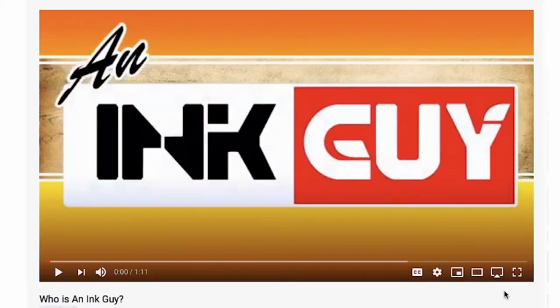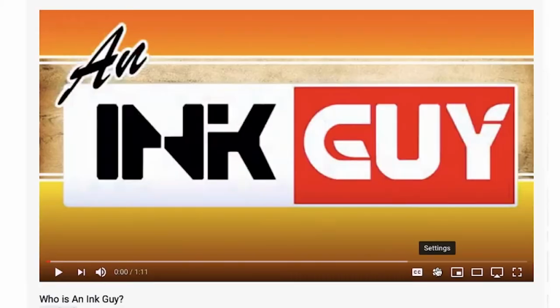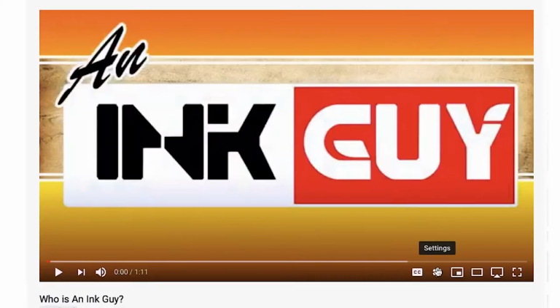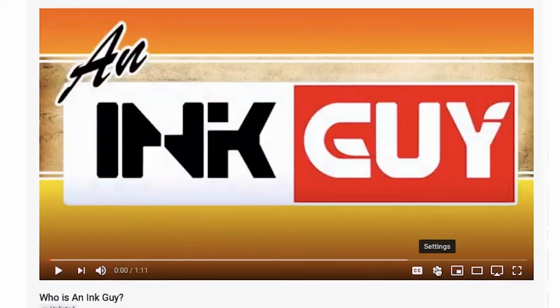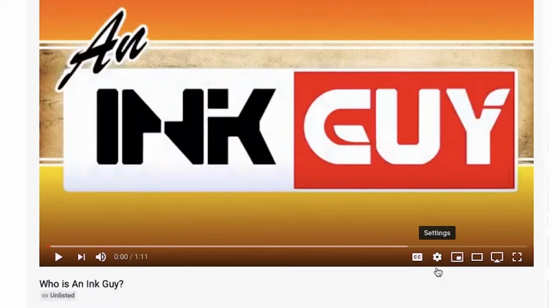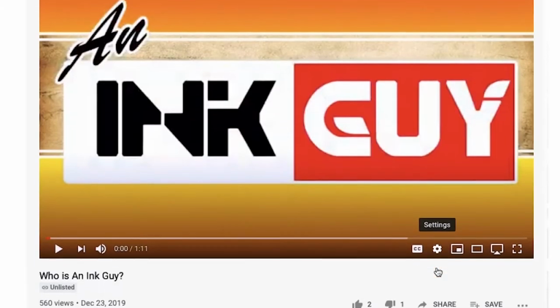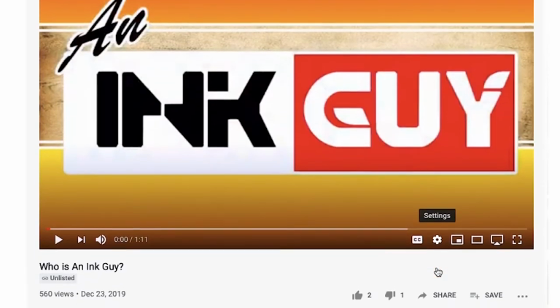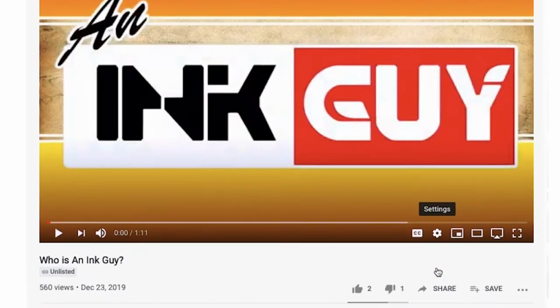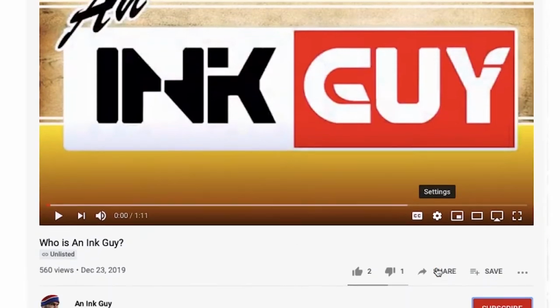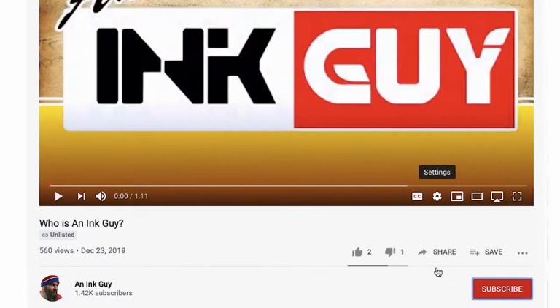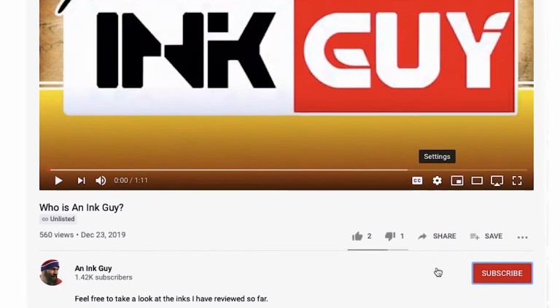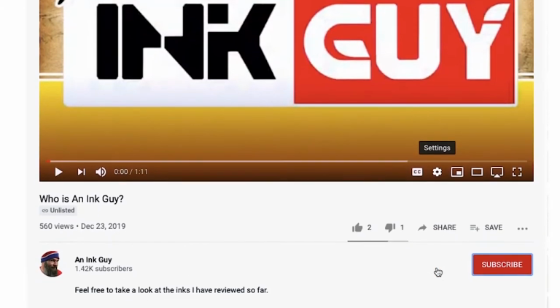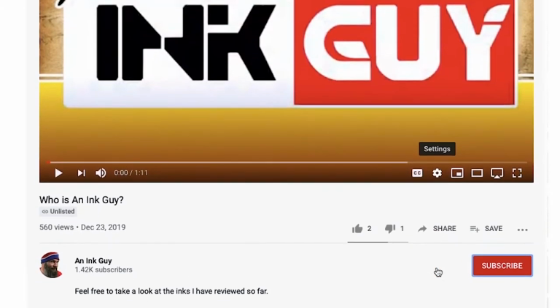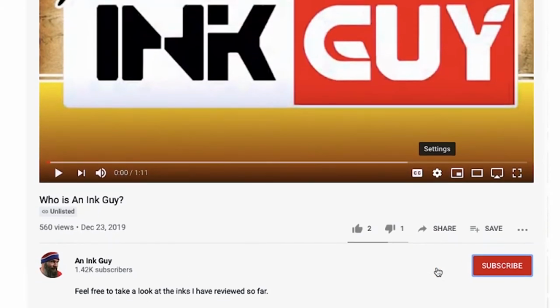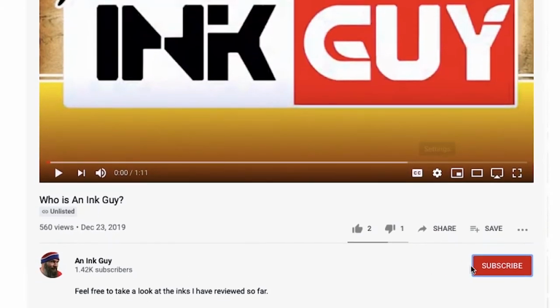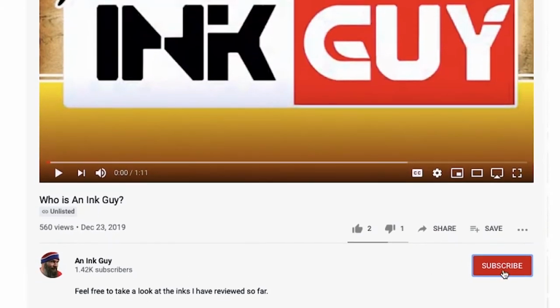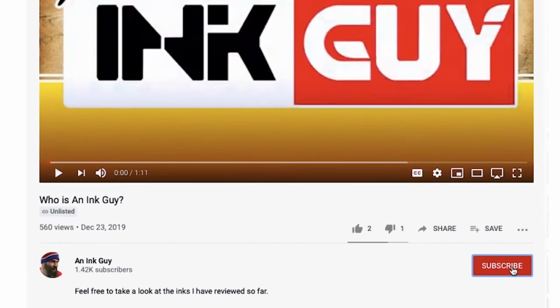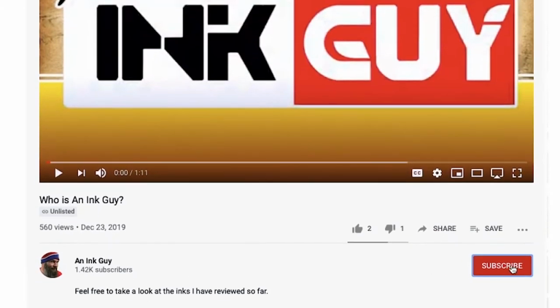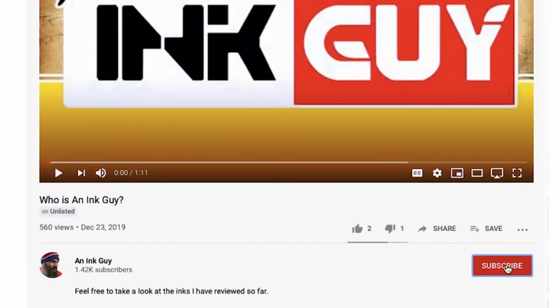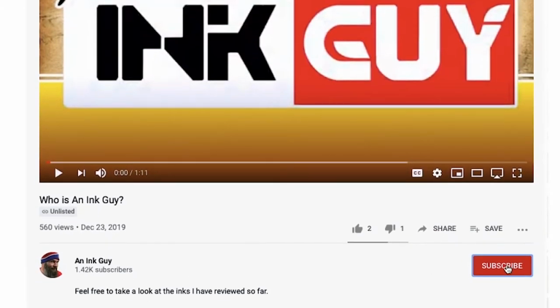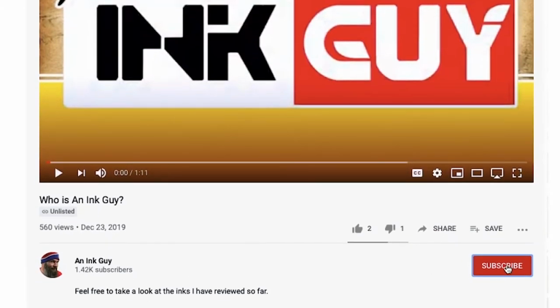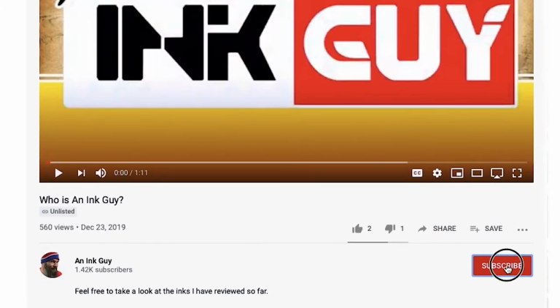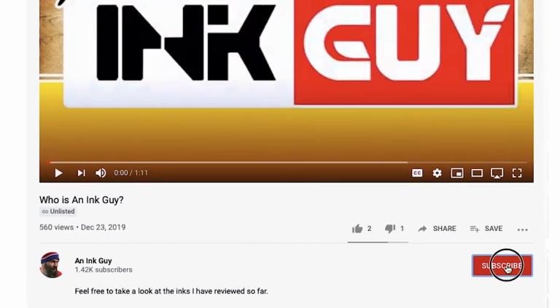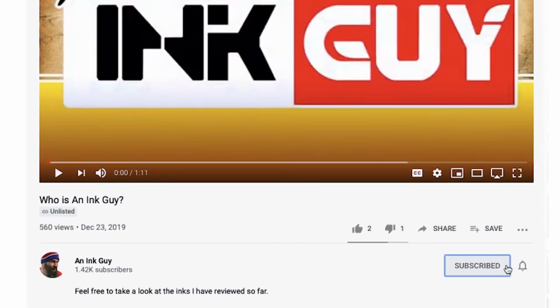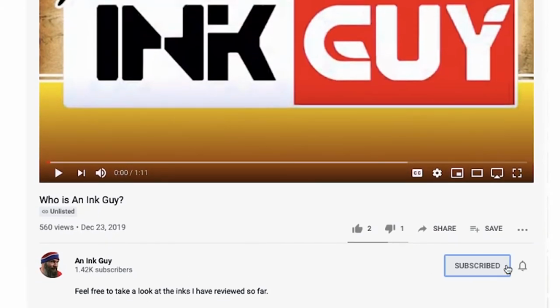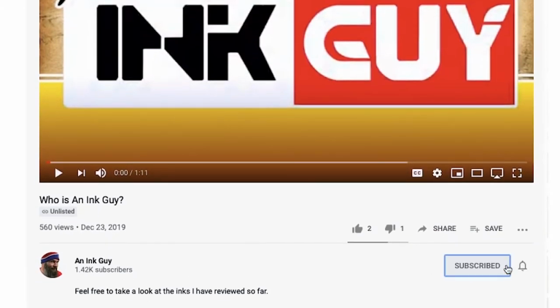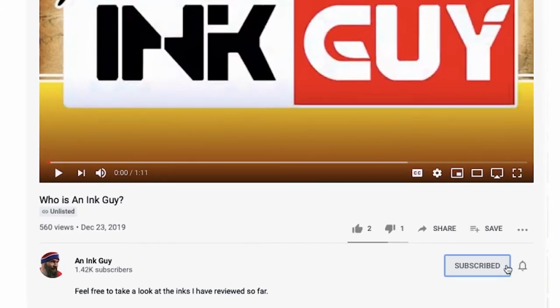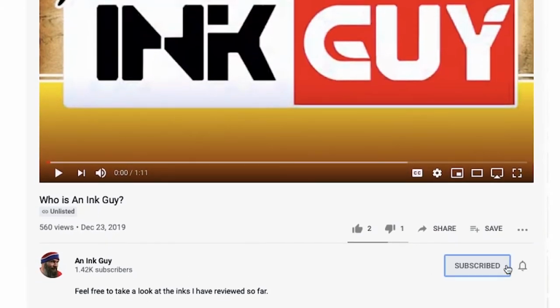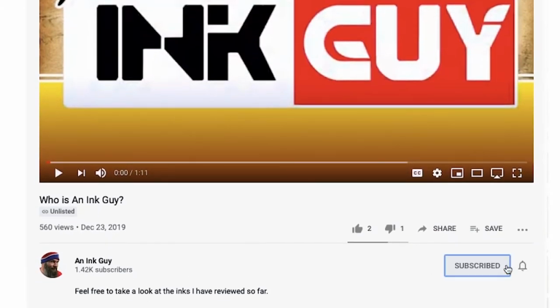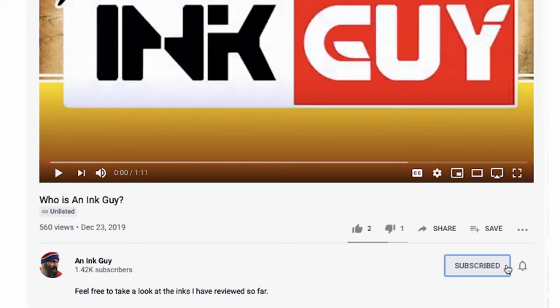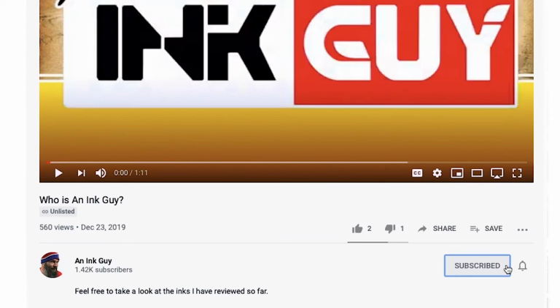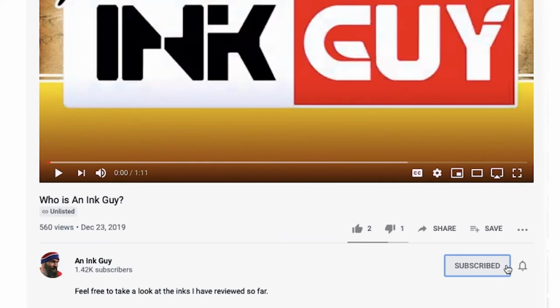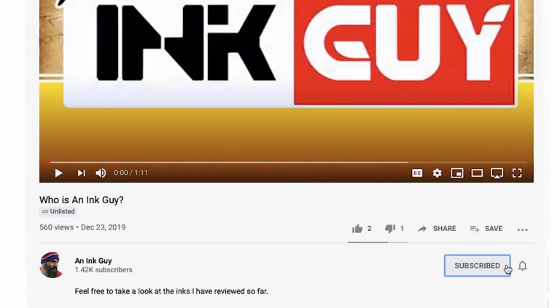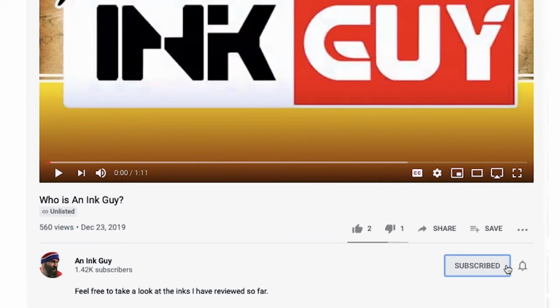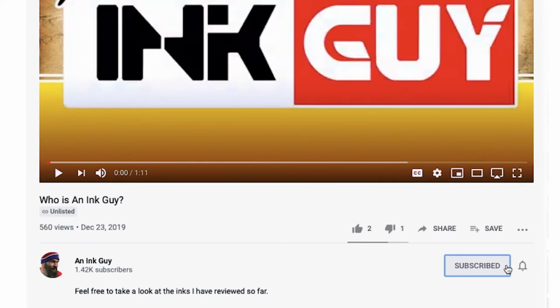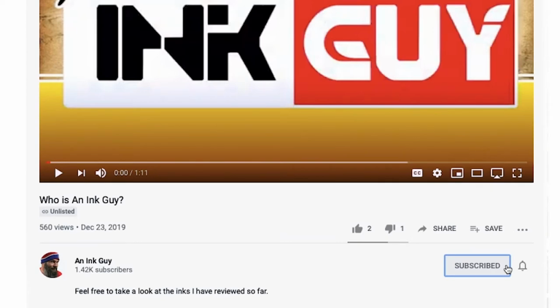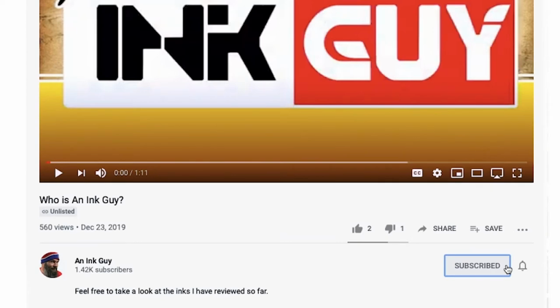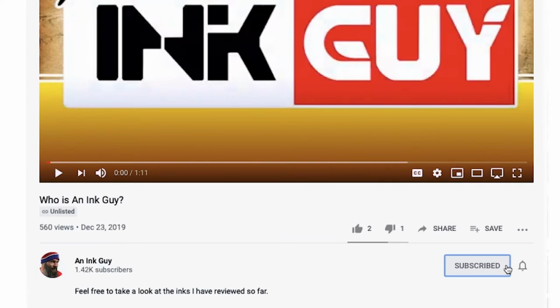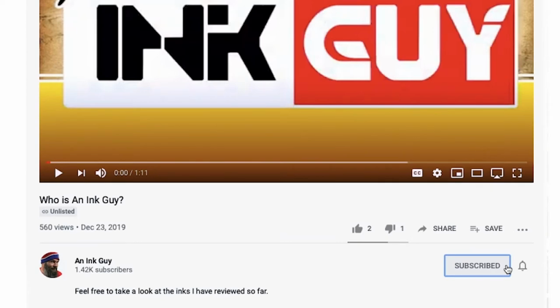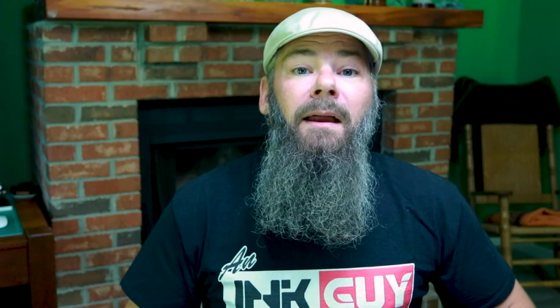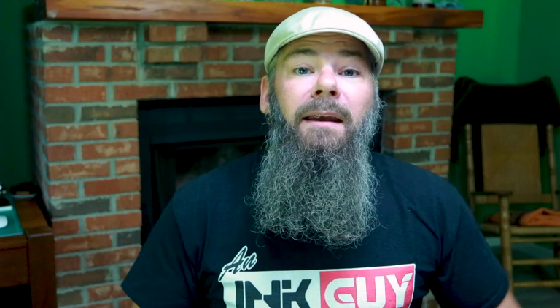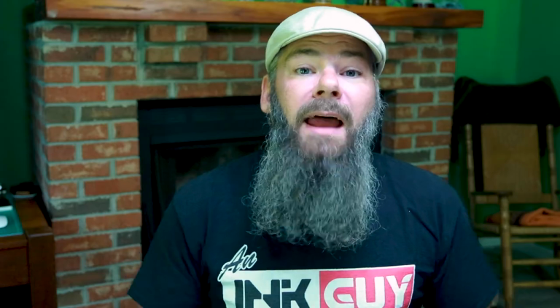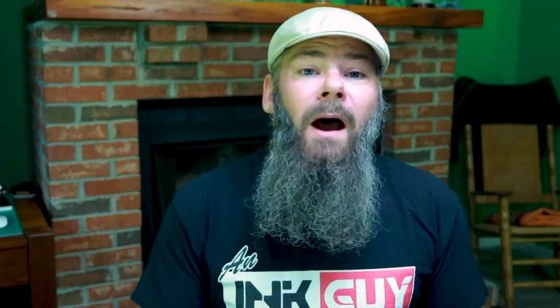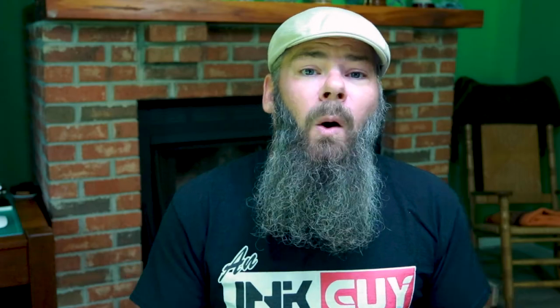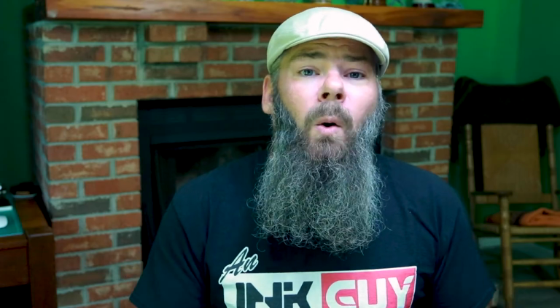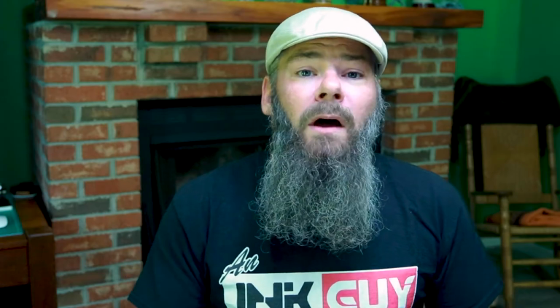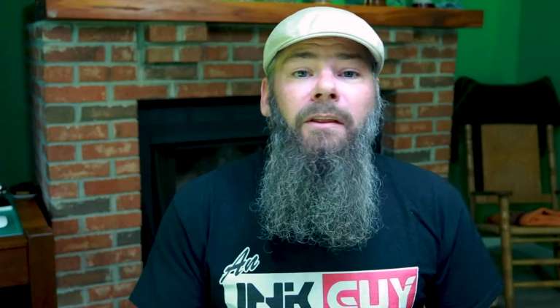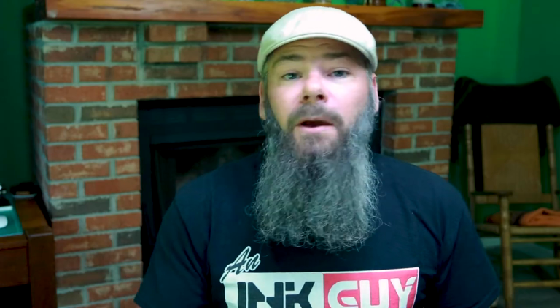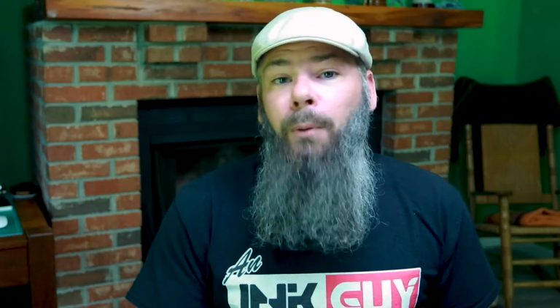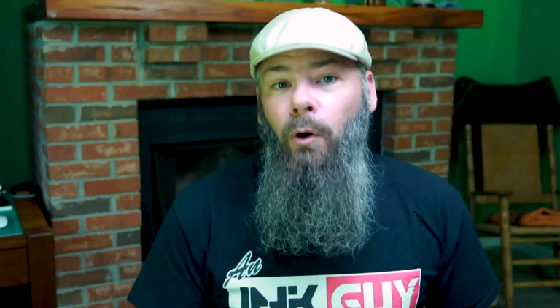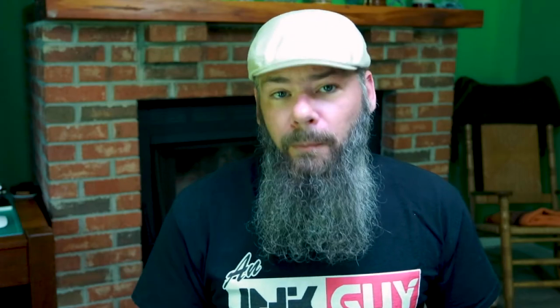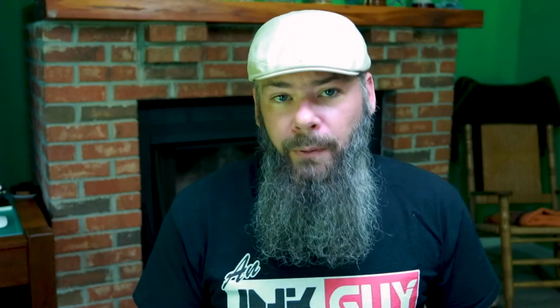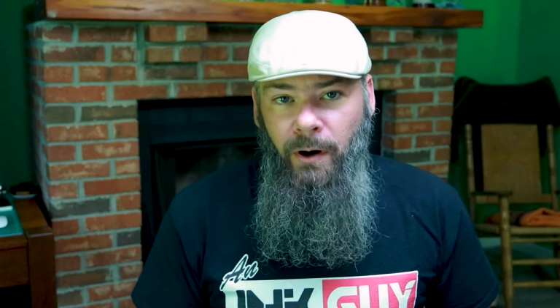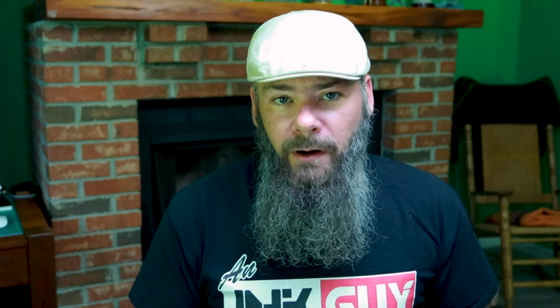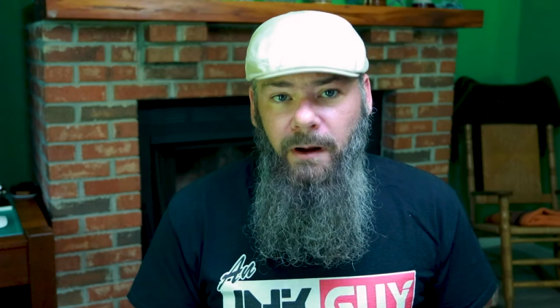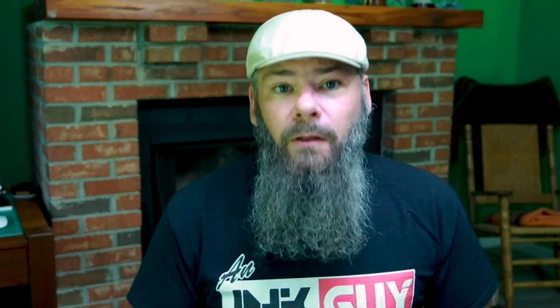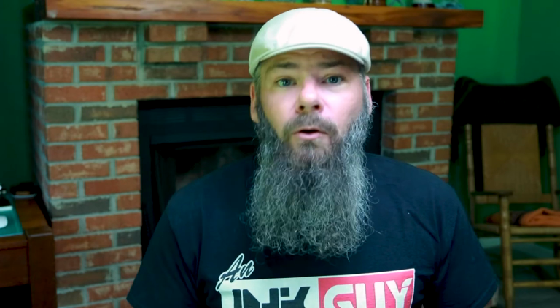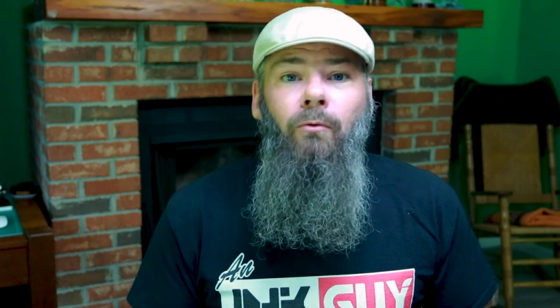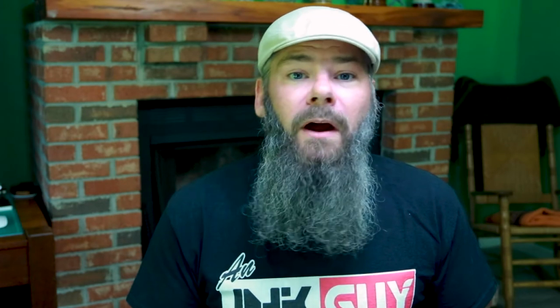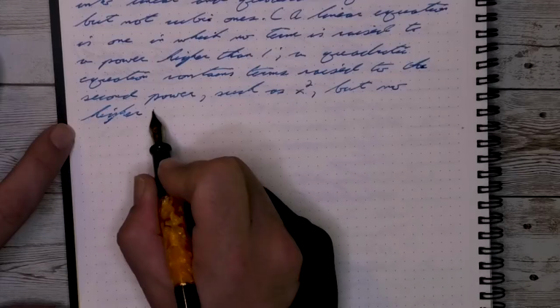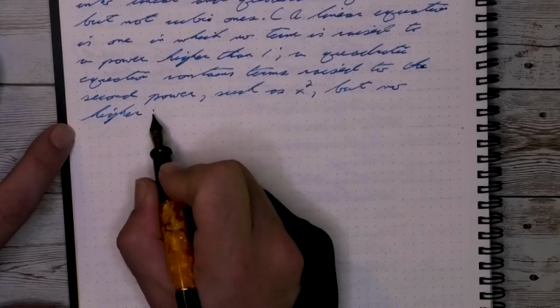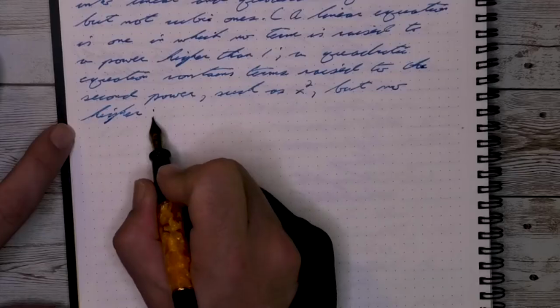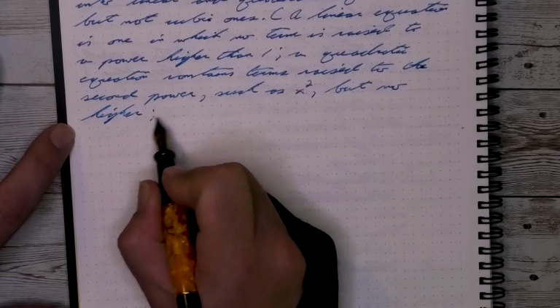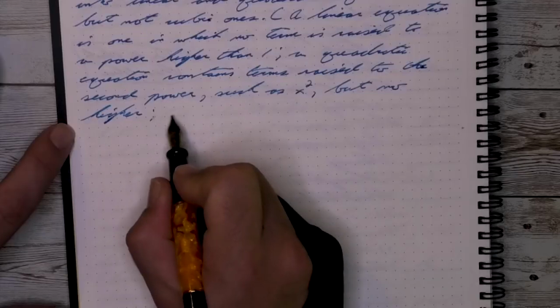If you enjoy videos like this, then be sure to hit the subscribe button. Now, the important part — the writing sample.